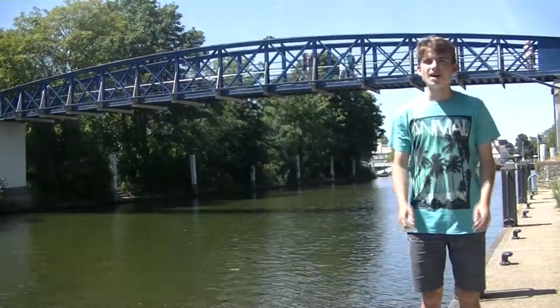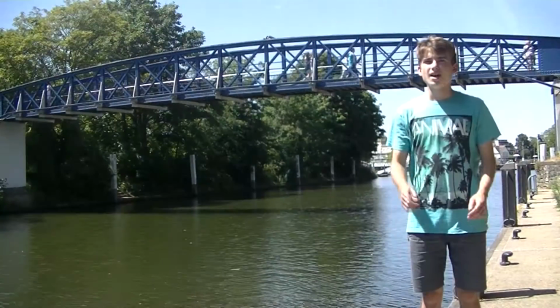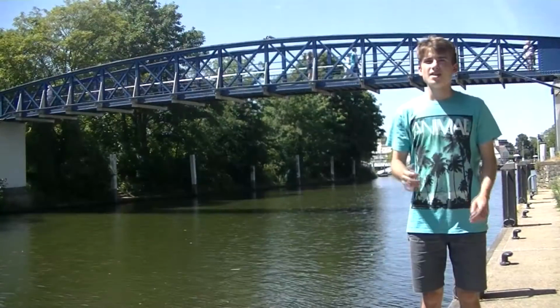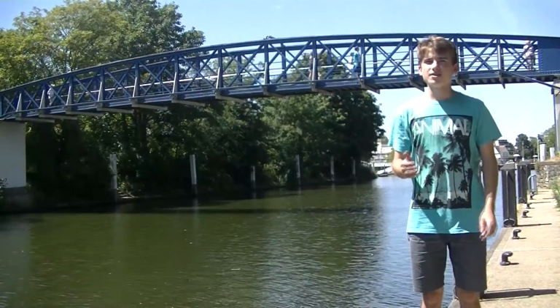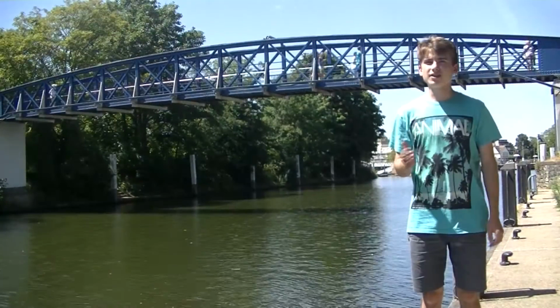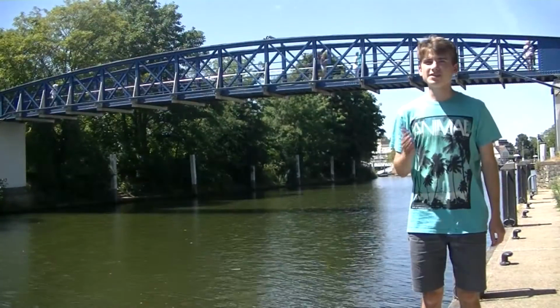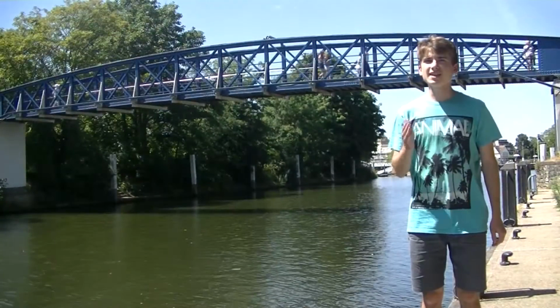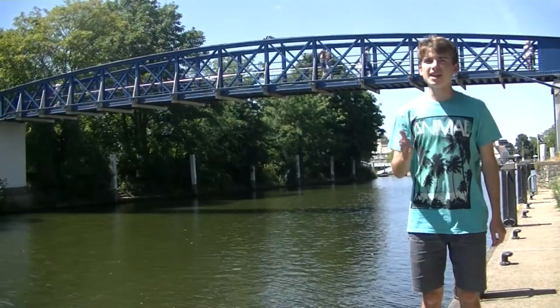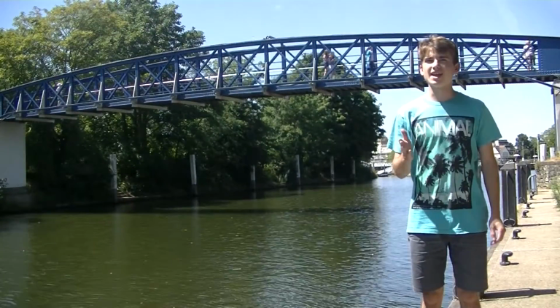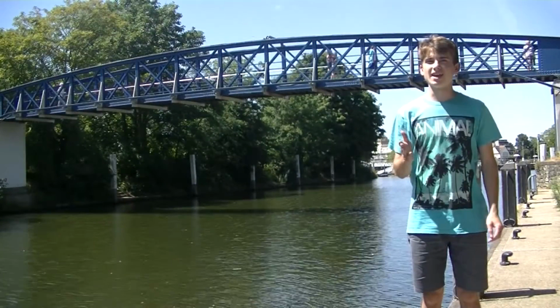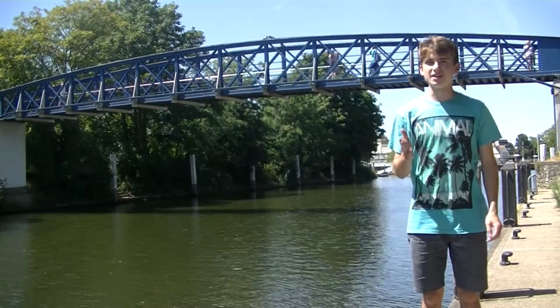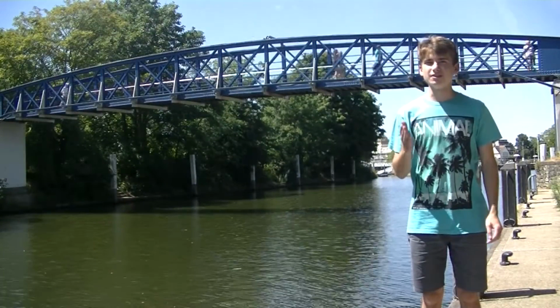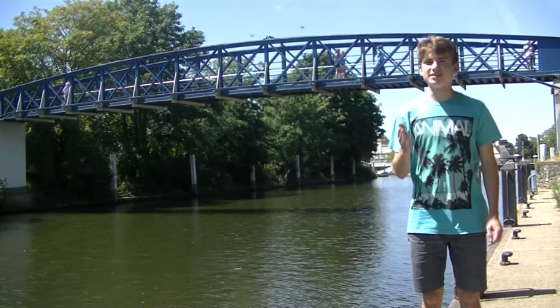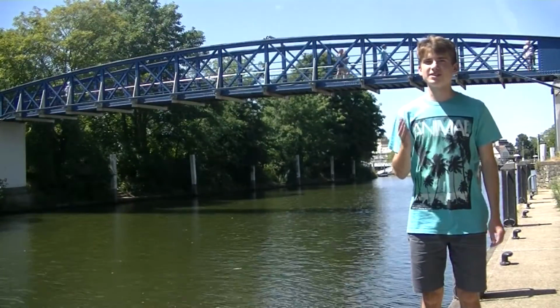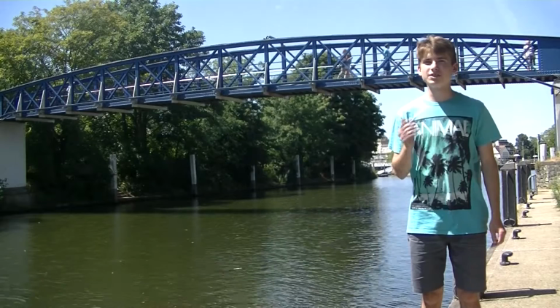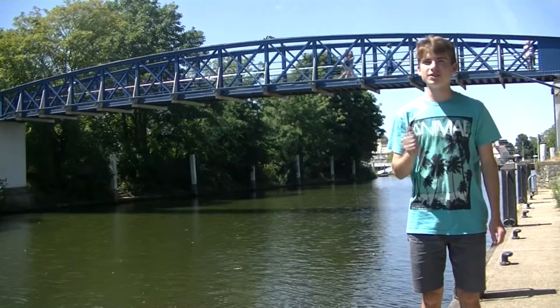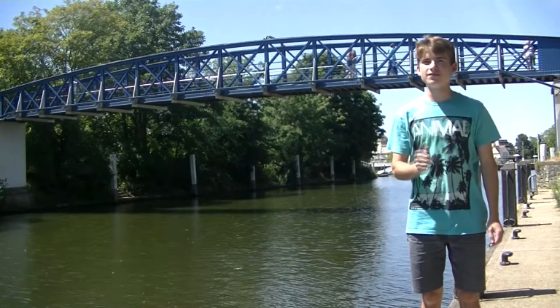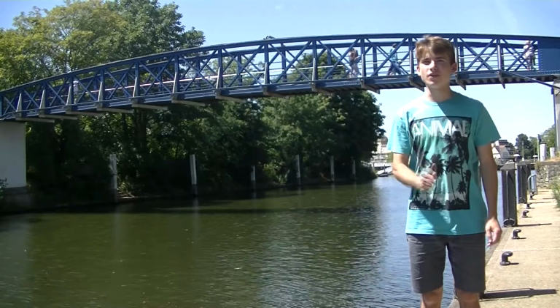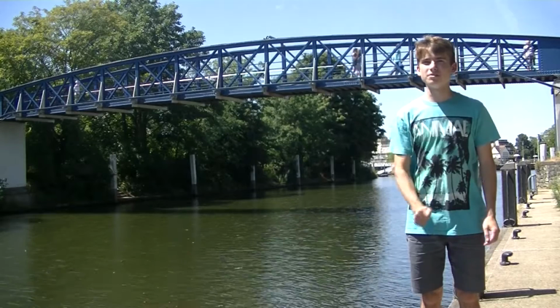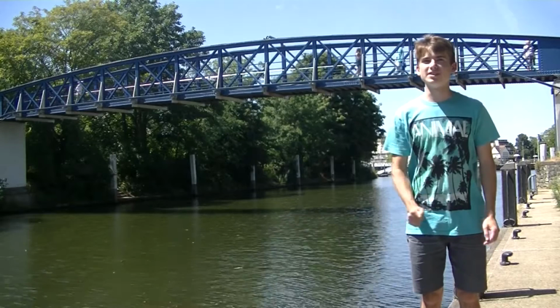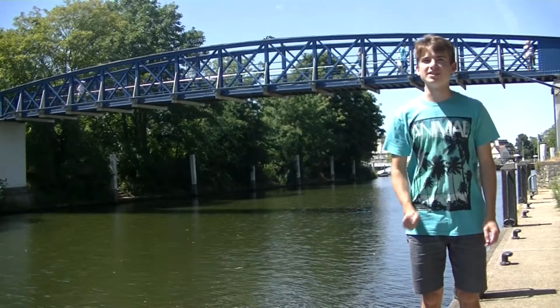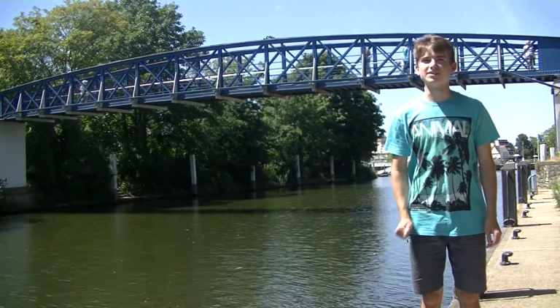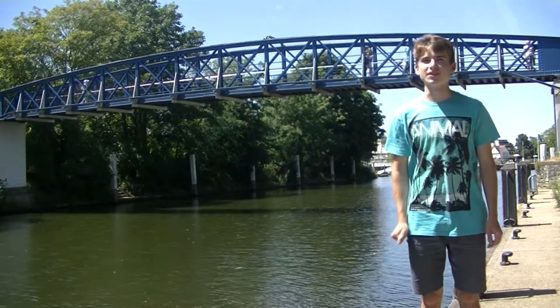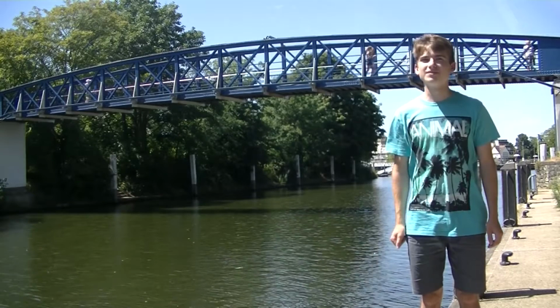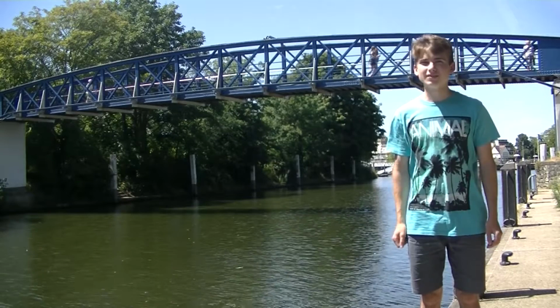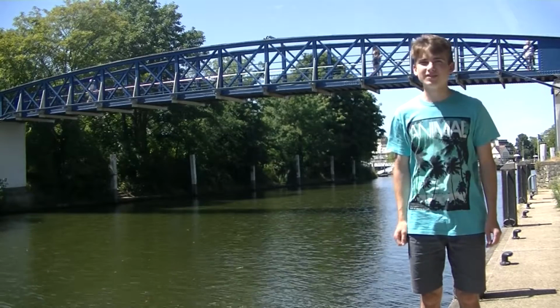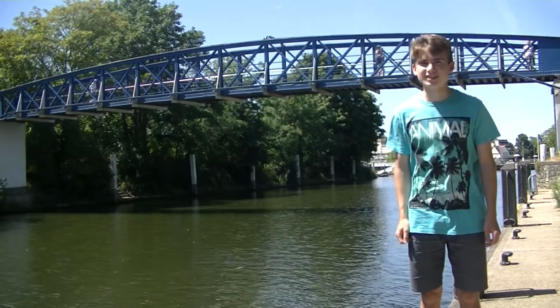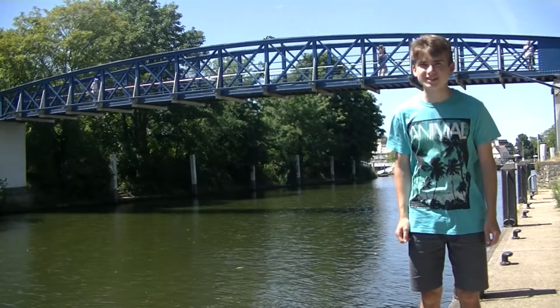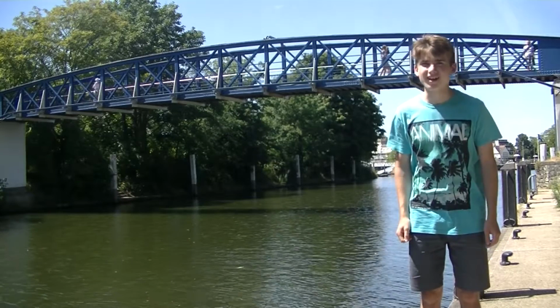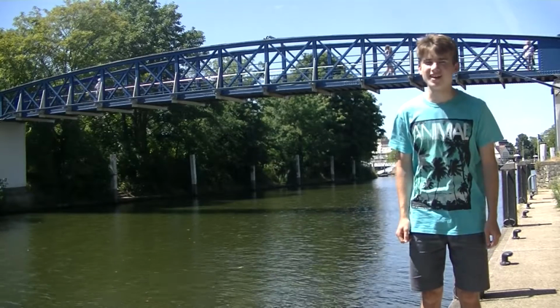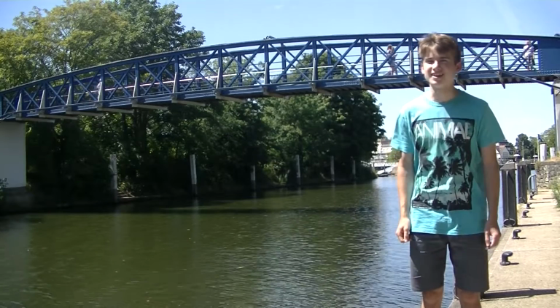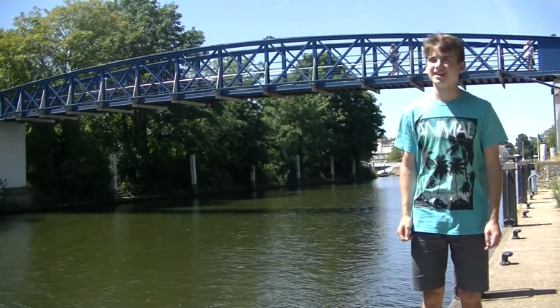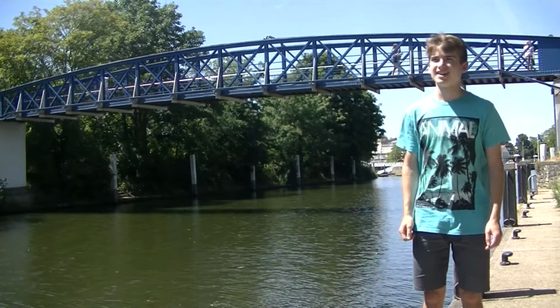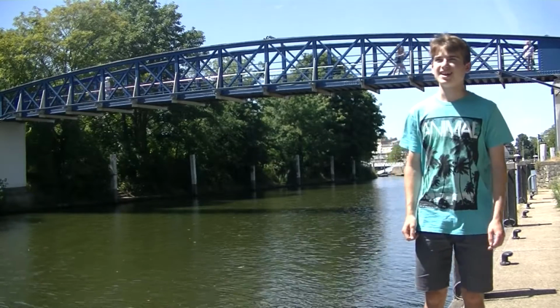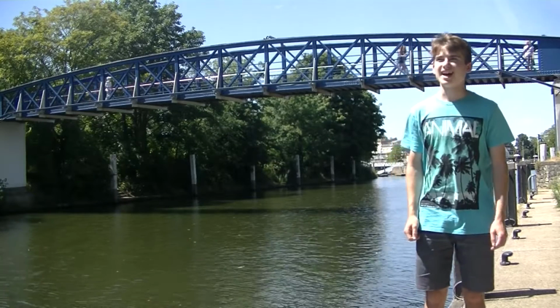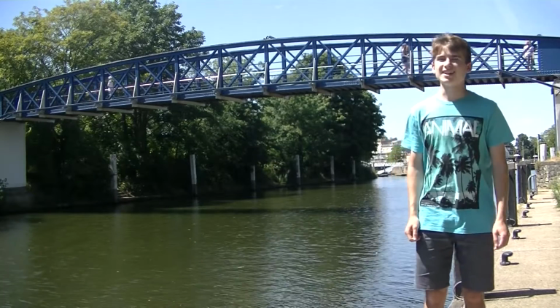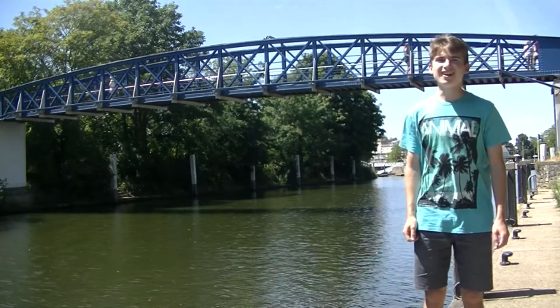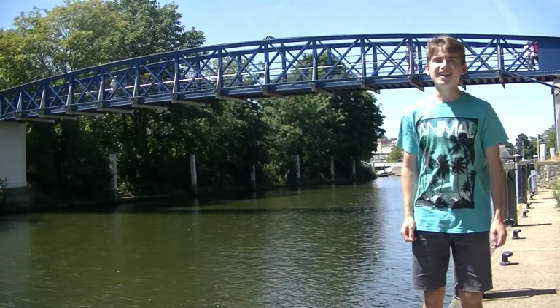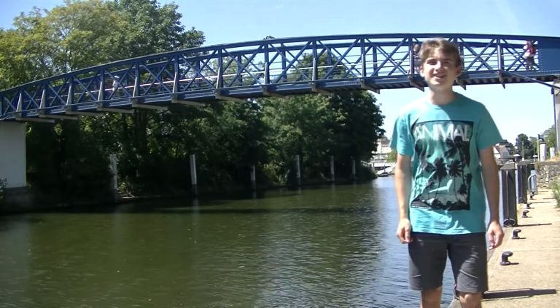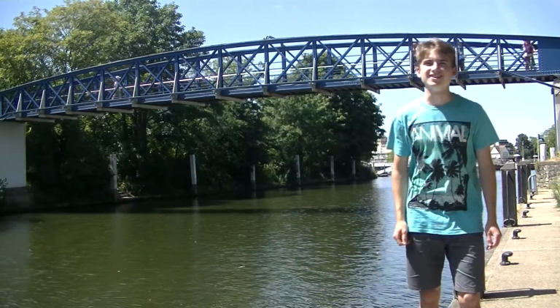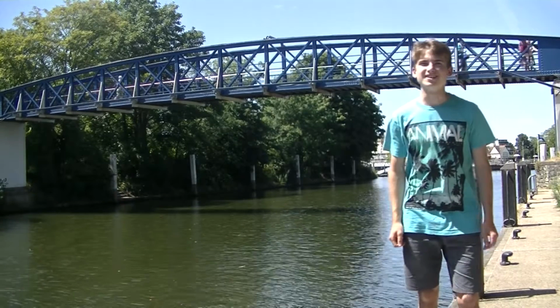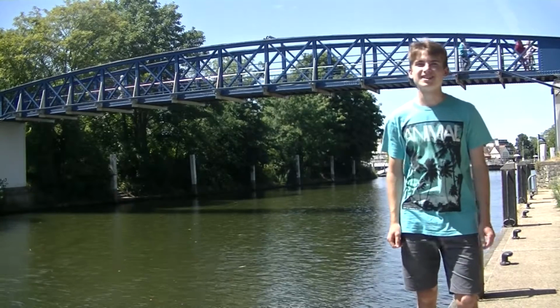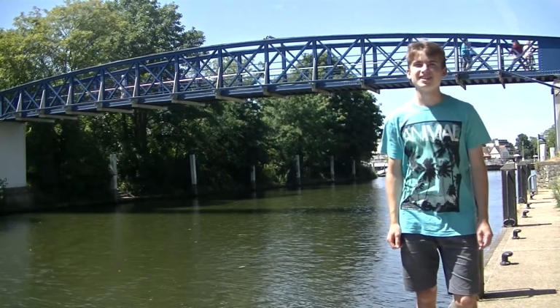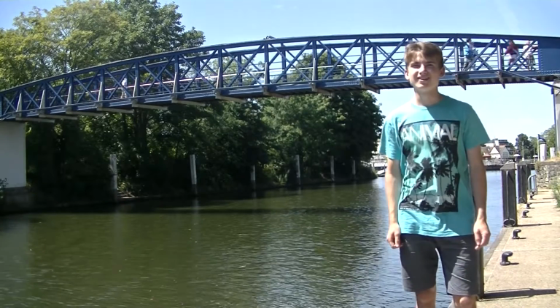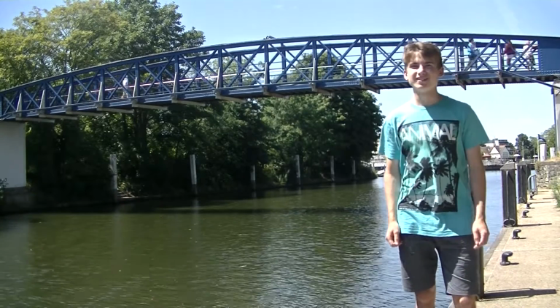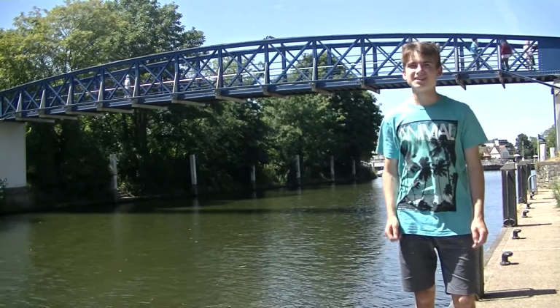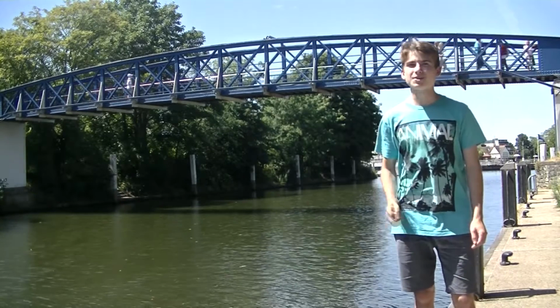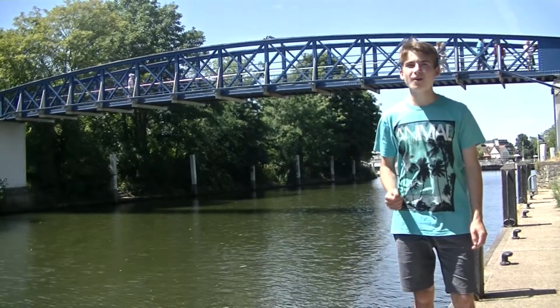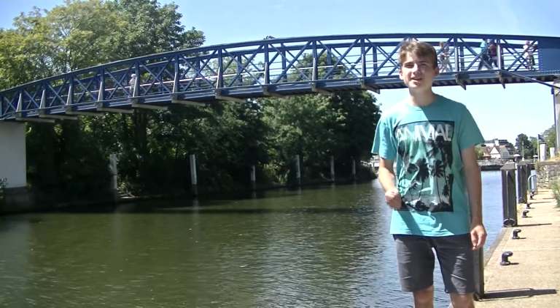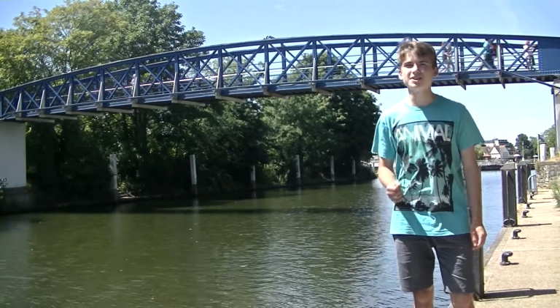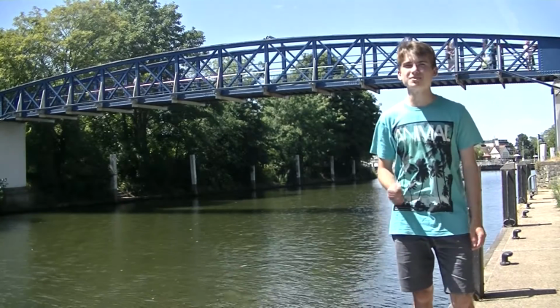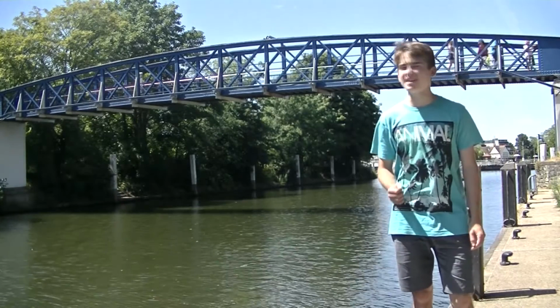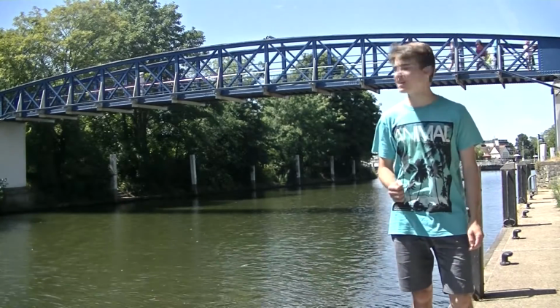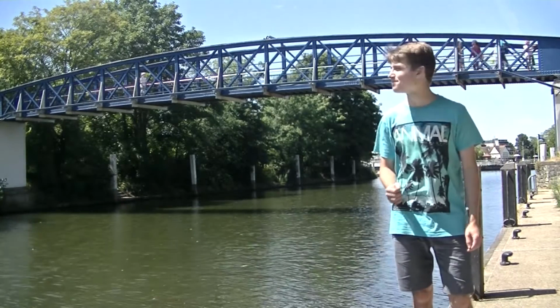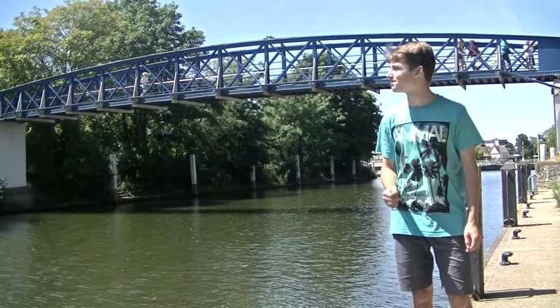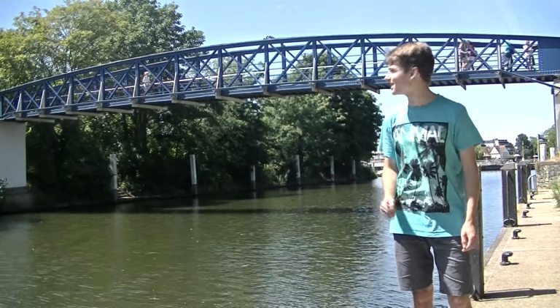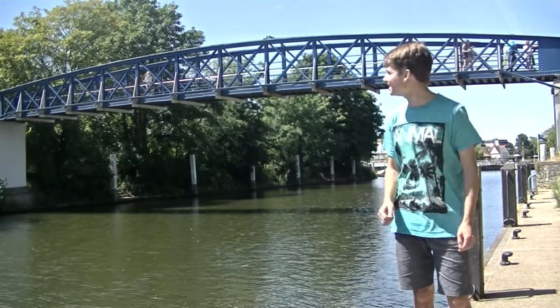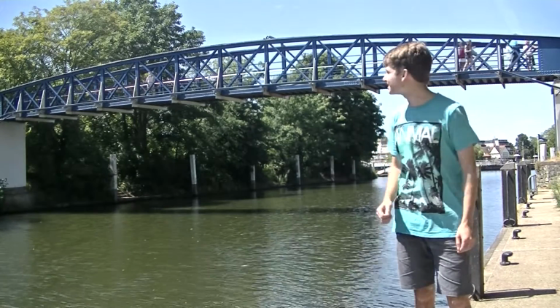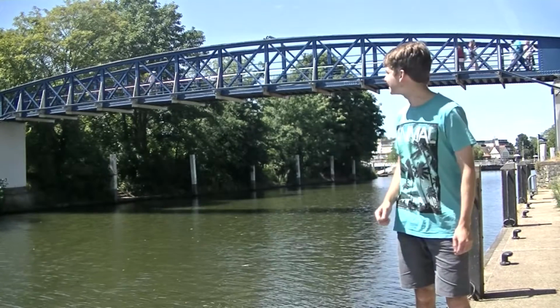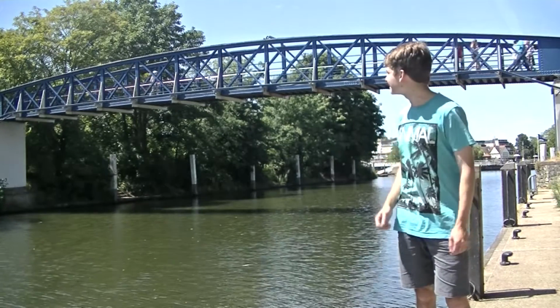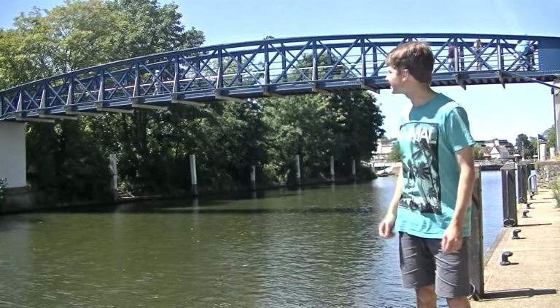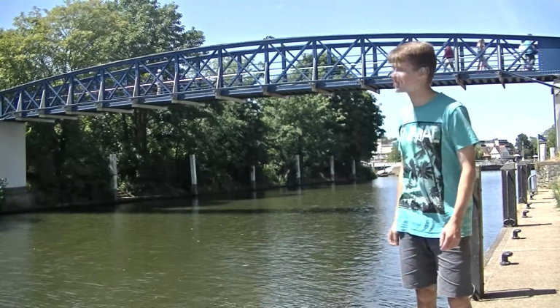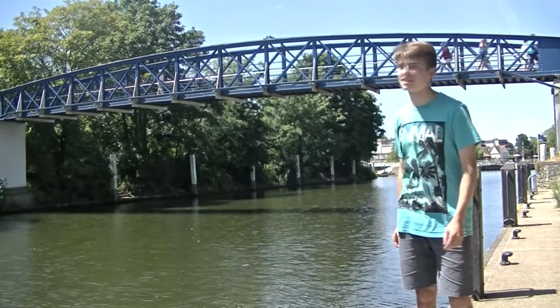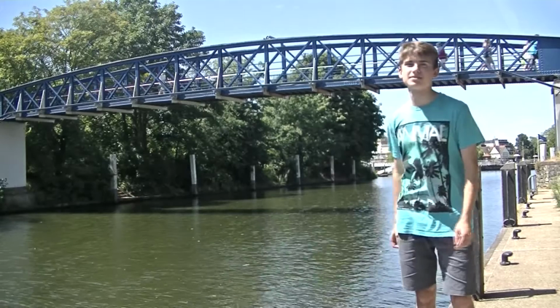The crossing here uses two footbridges of different design and an island, which is quite a unique and pleasing set-up.